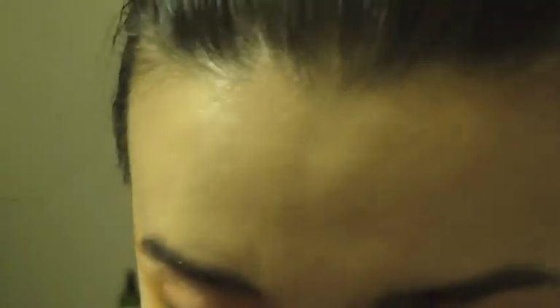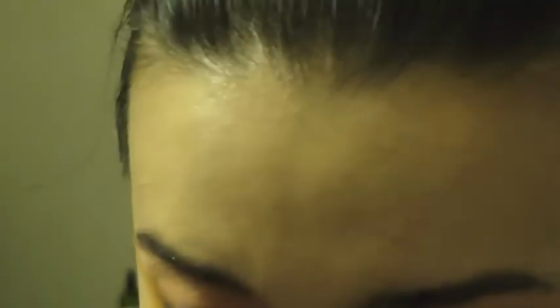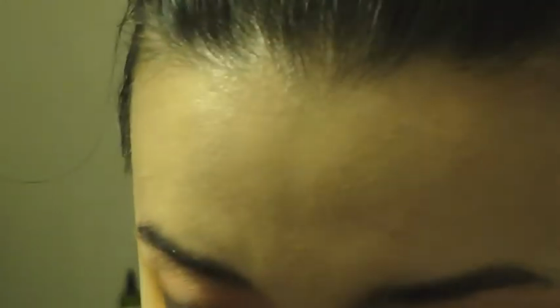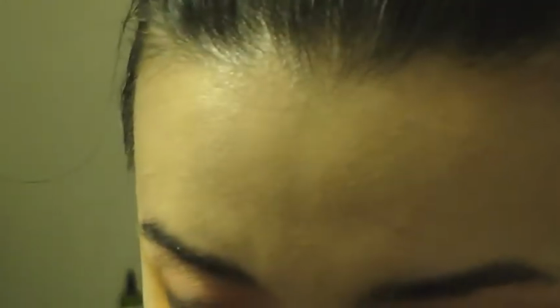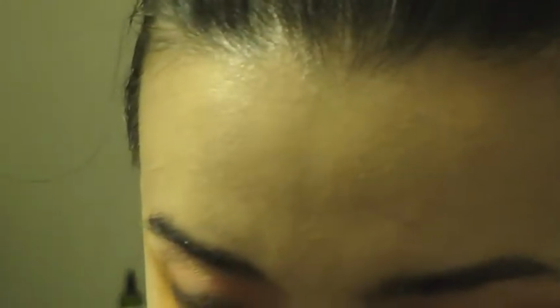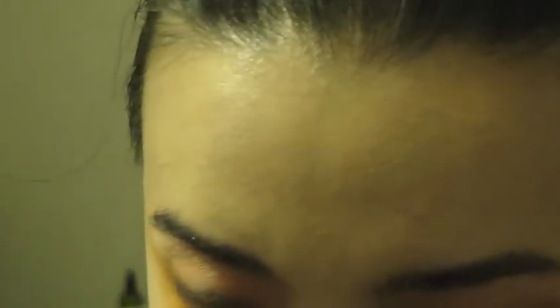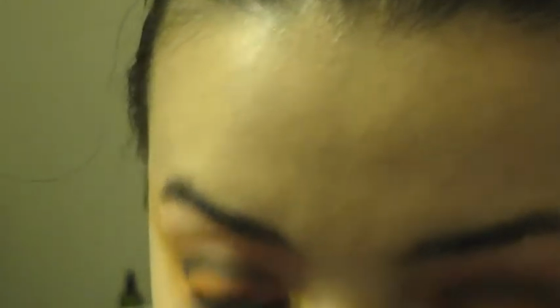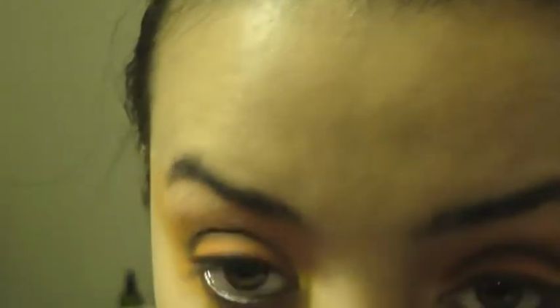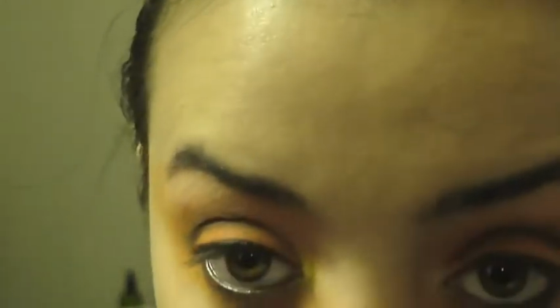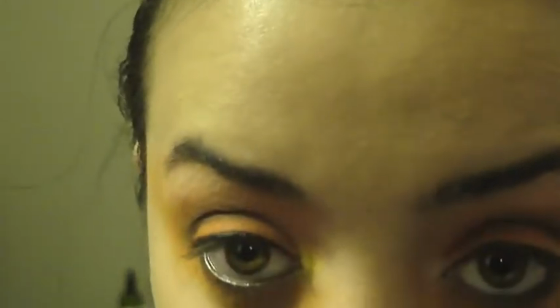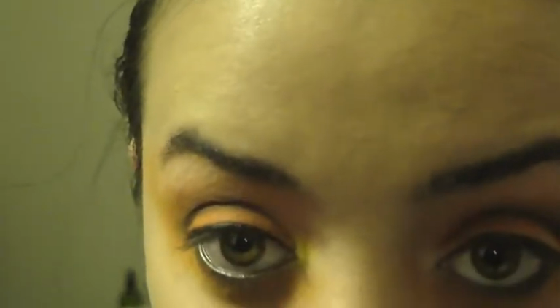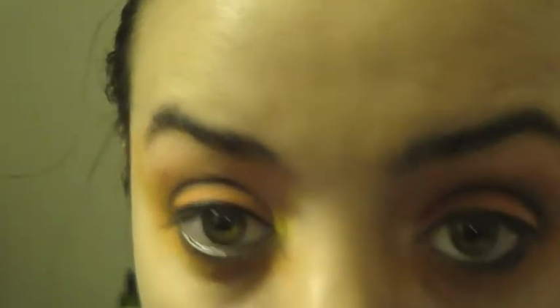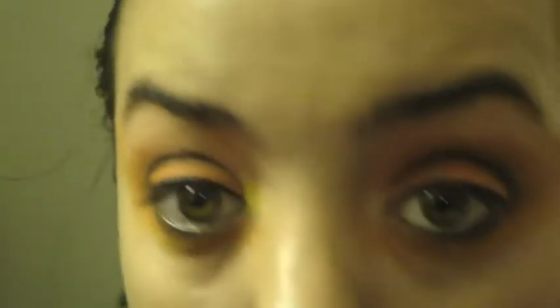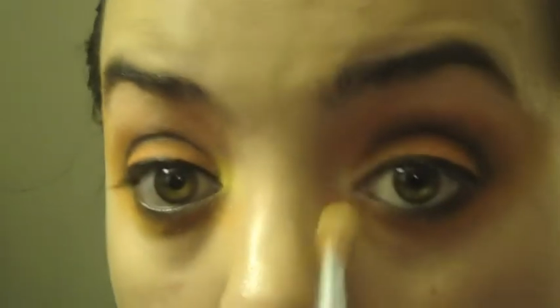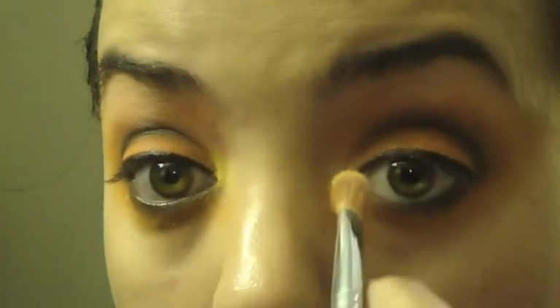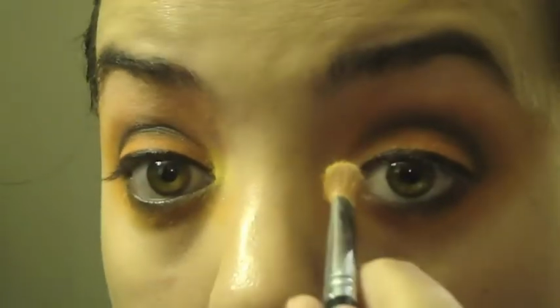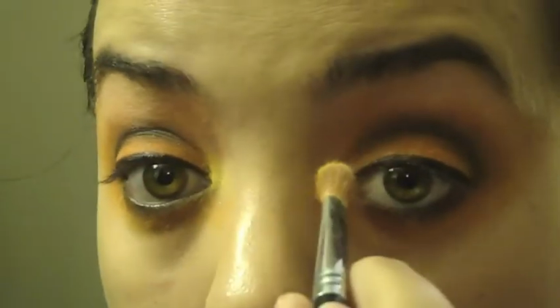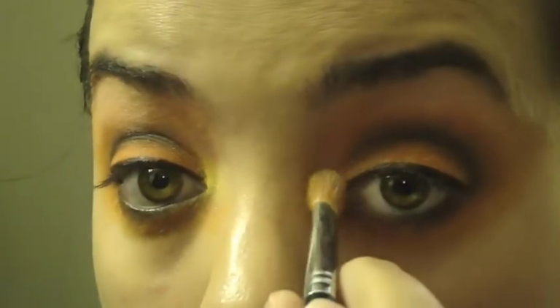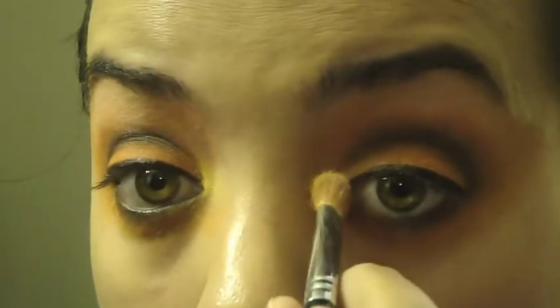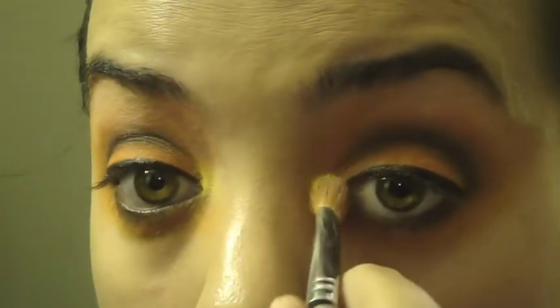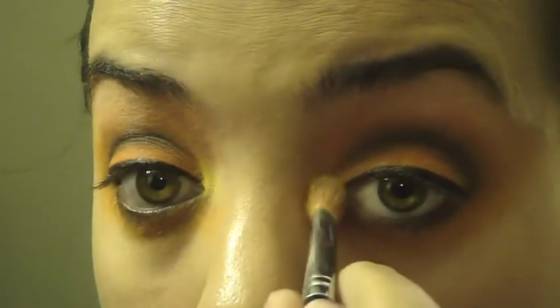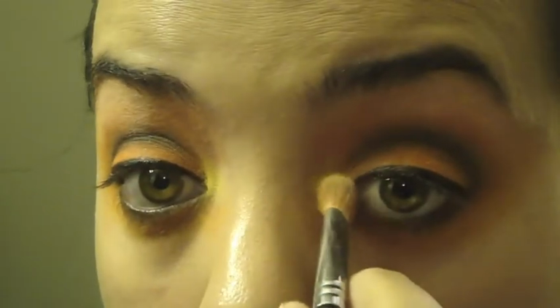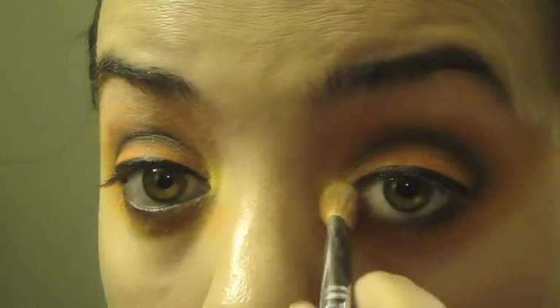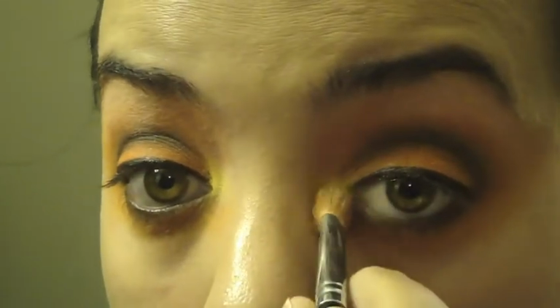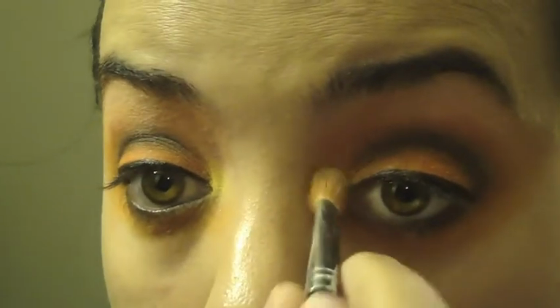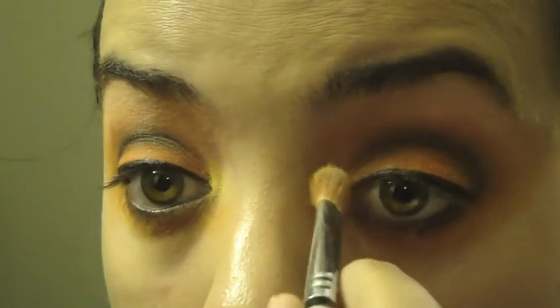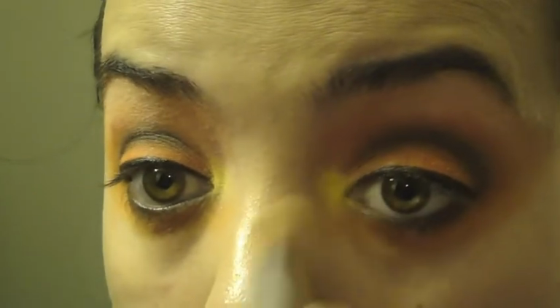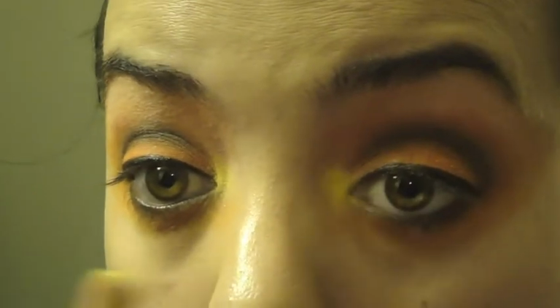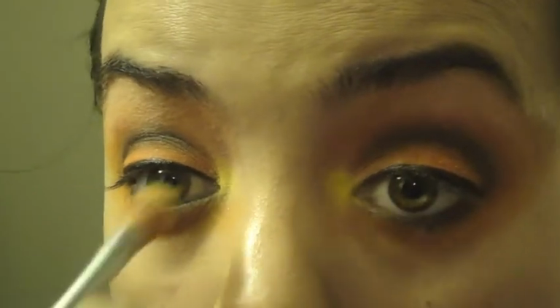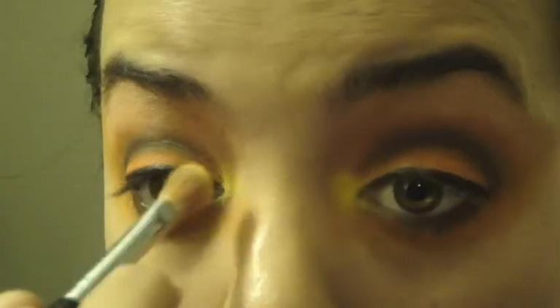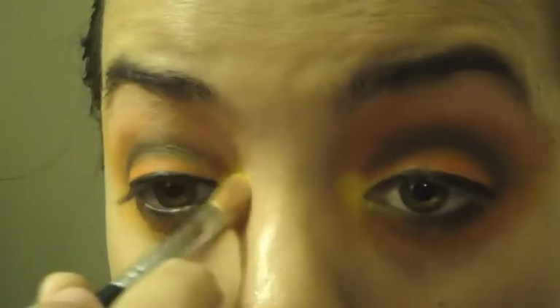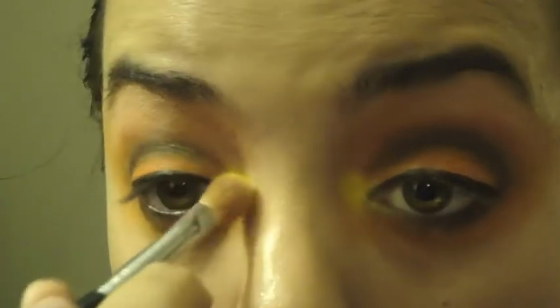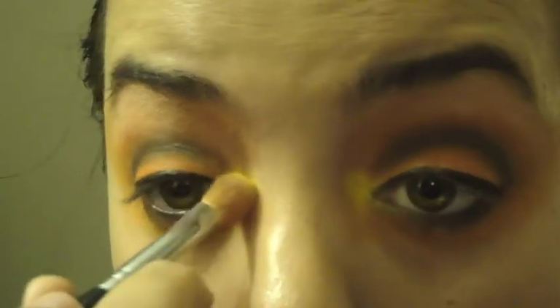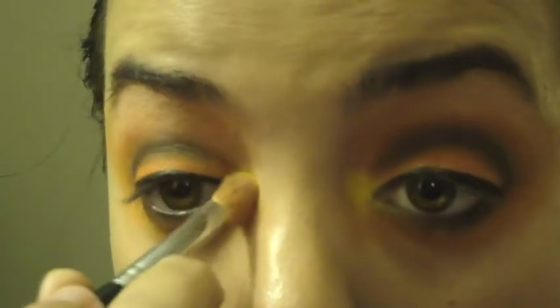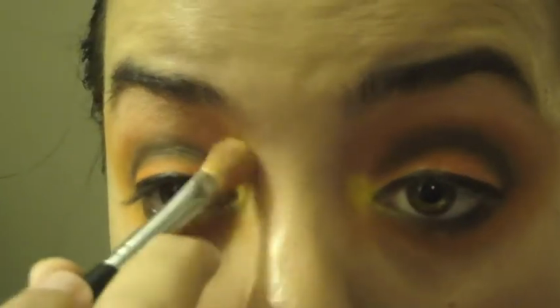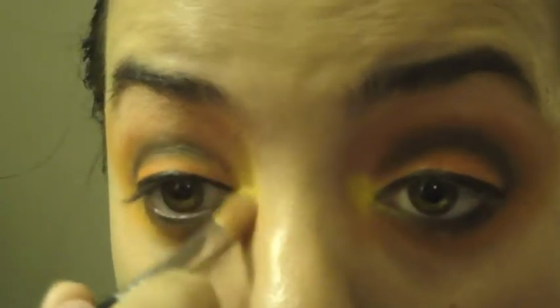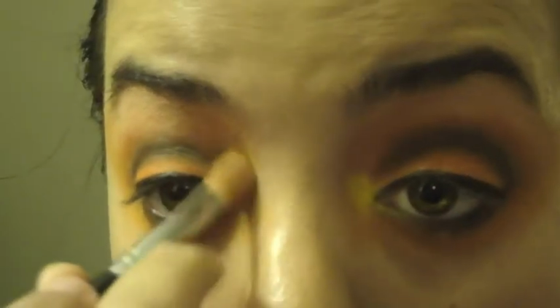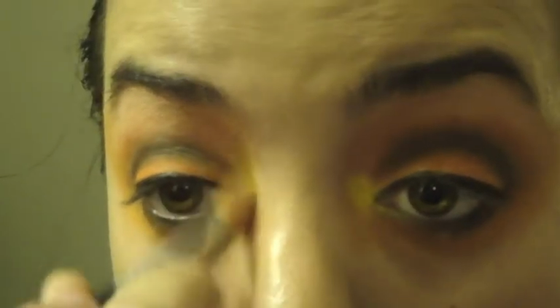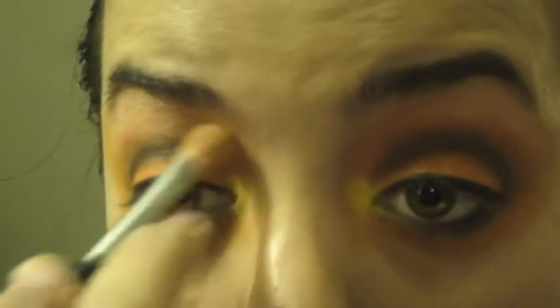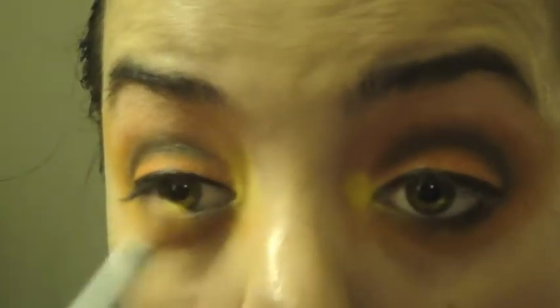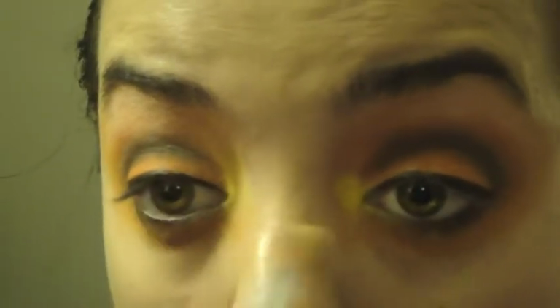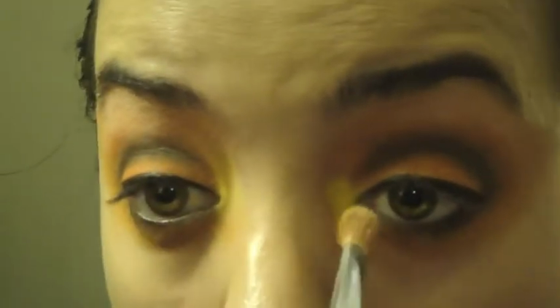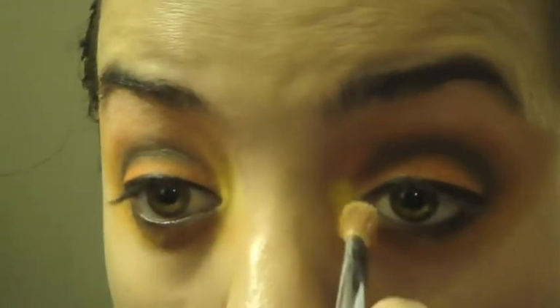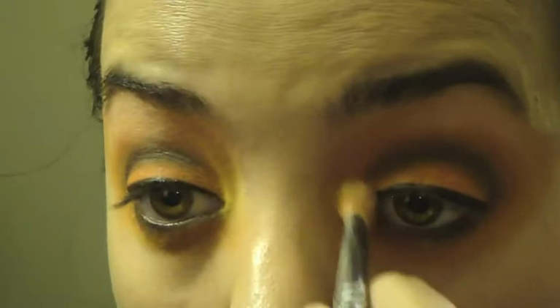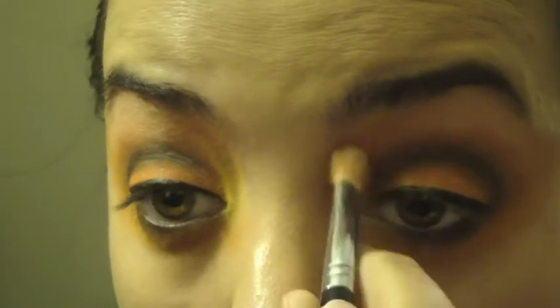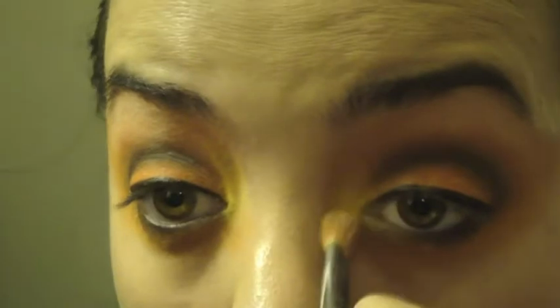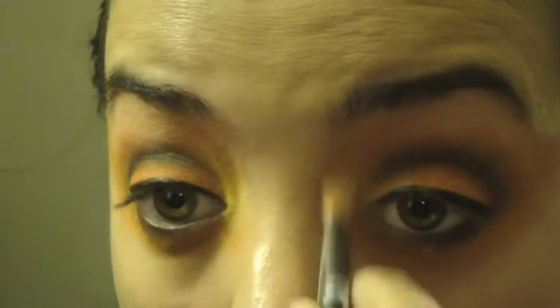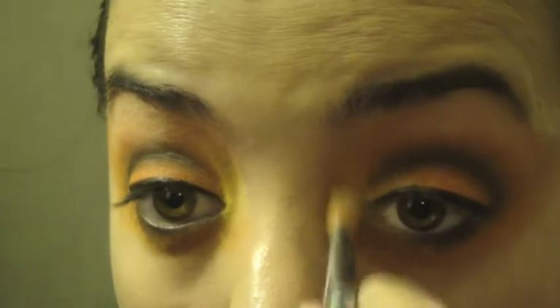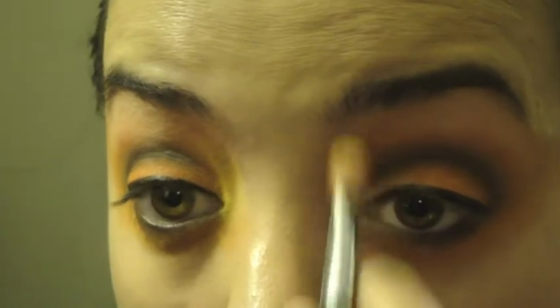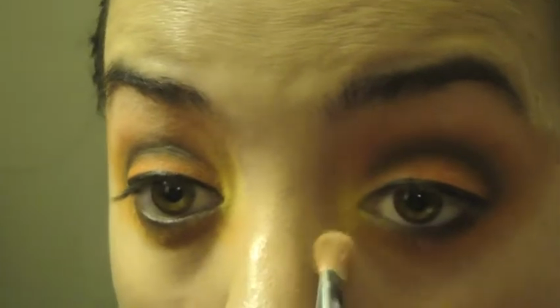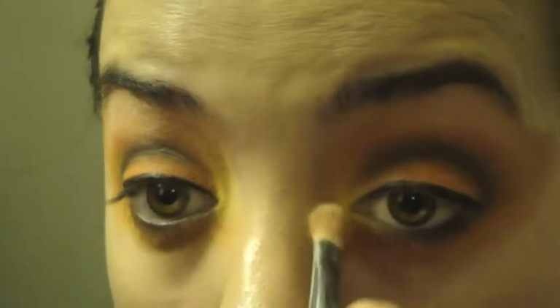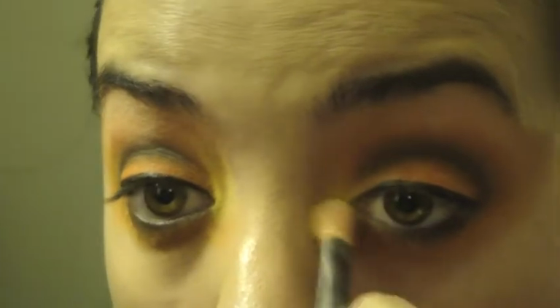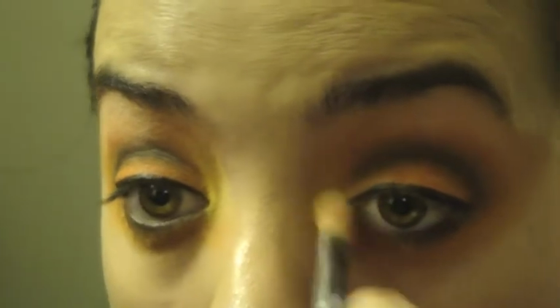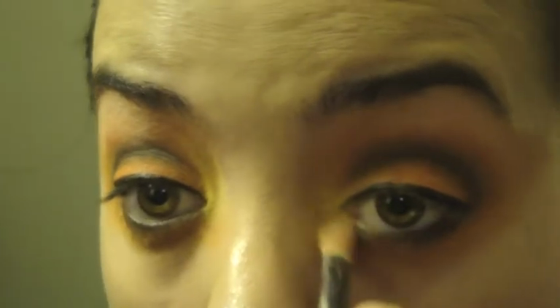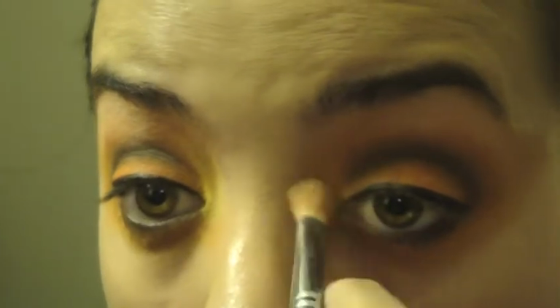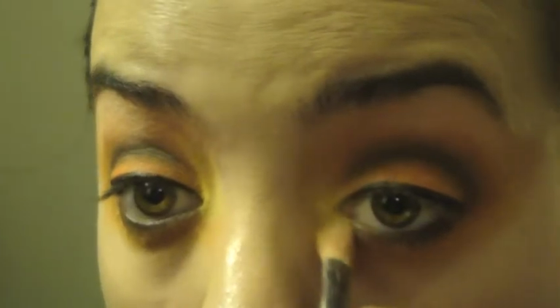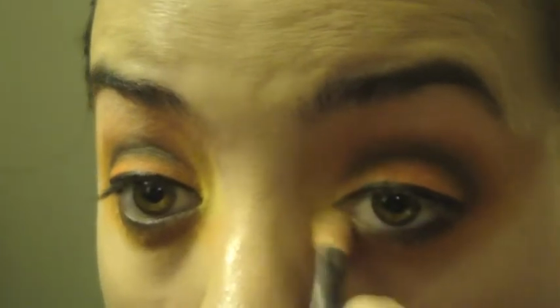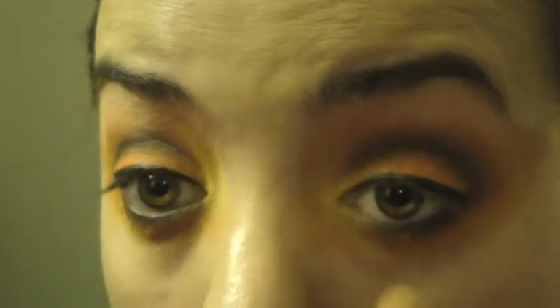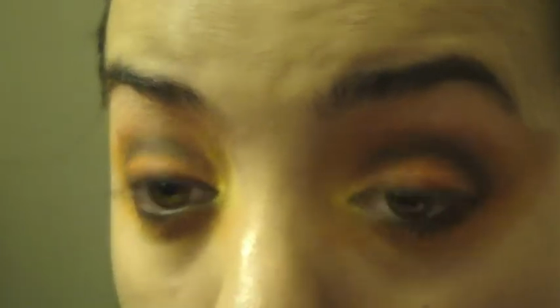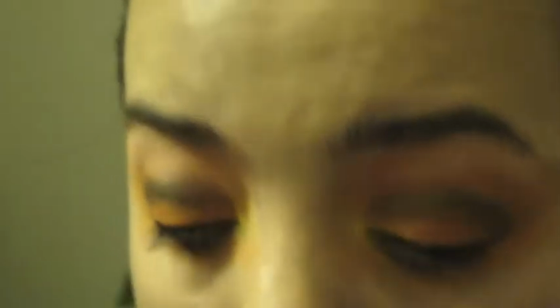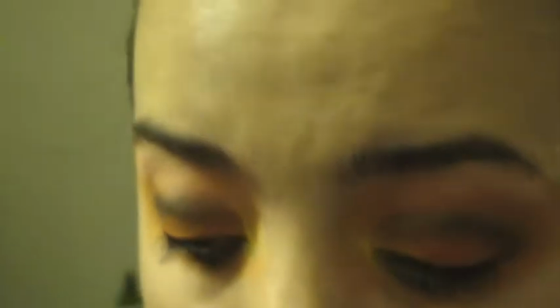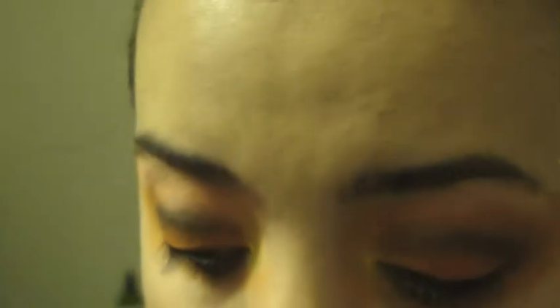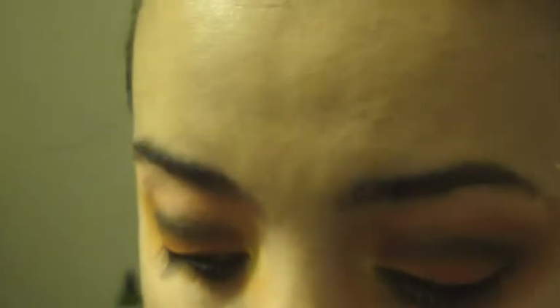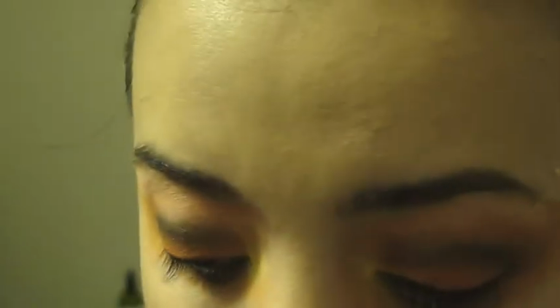To add a pop of color, I'm going to take a bright yellow shadow from my Manly palette and apply it to my inner tear duct area using a shading brush.